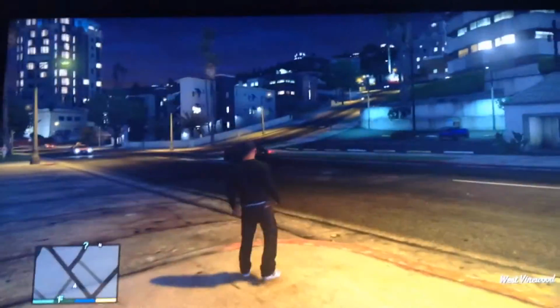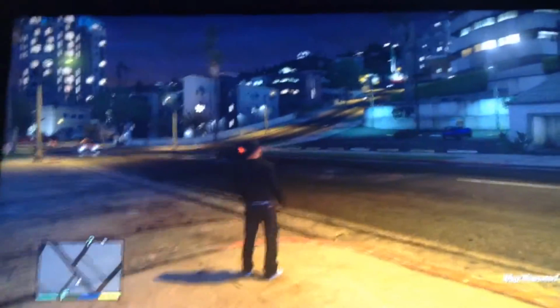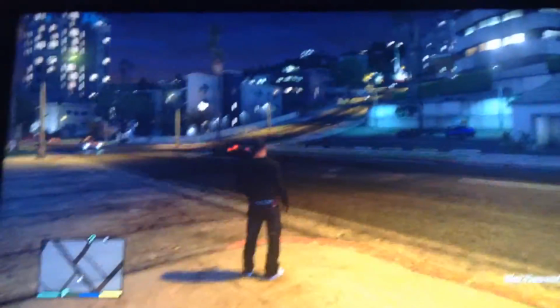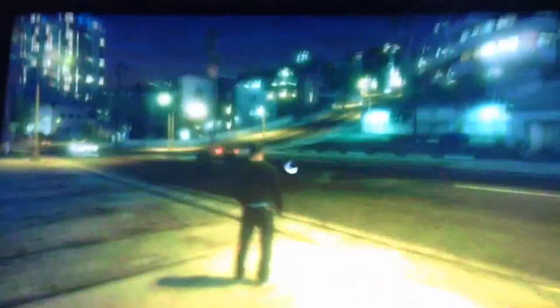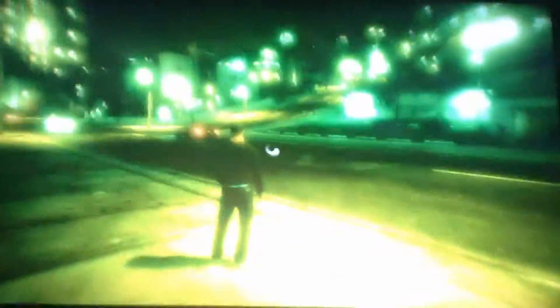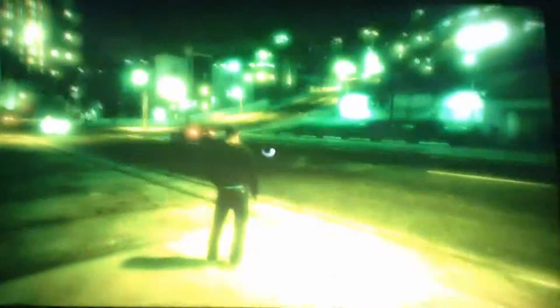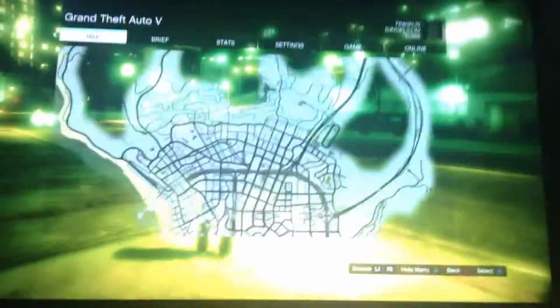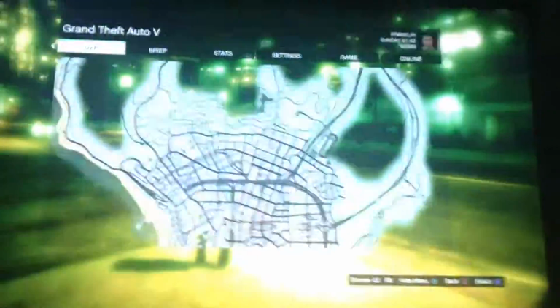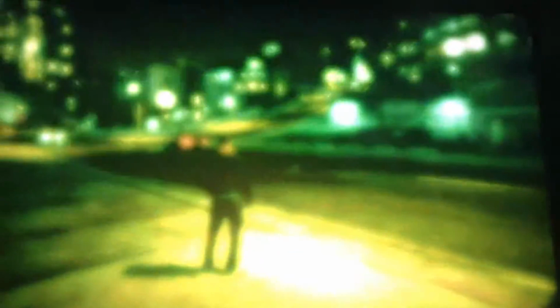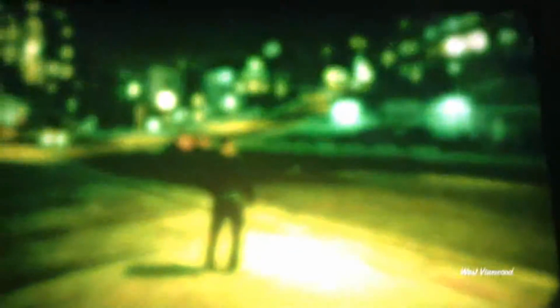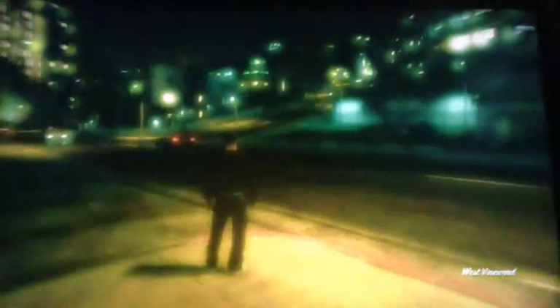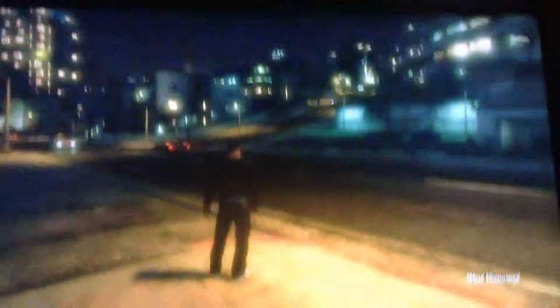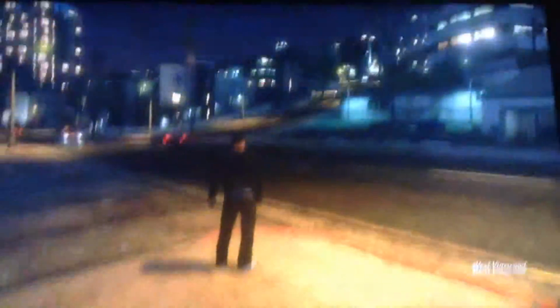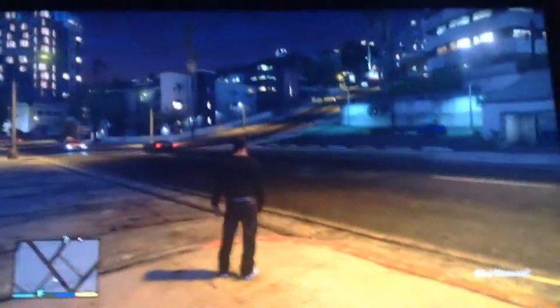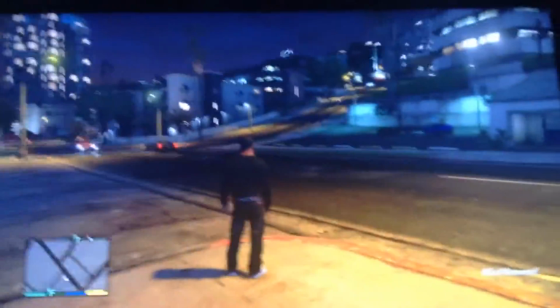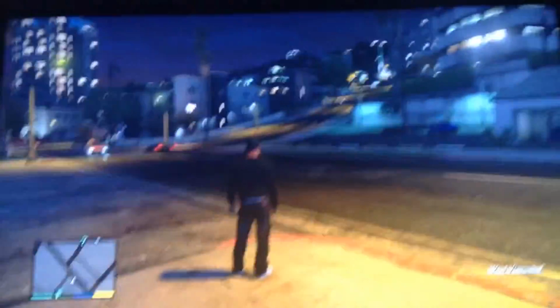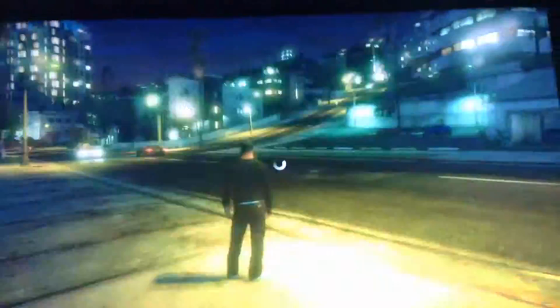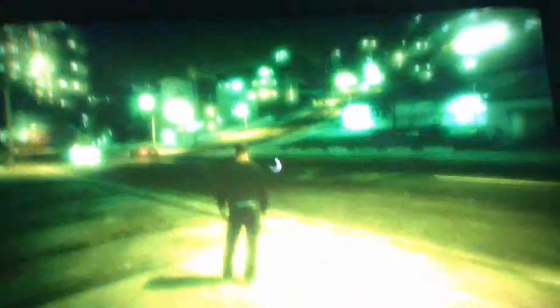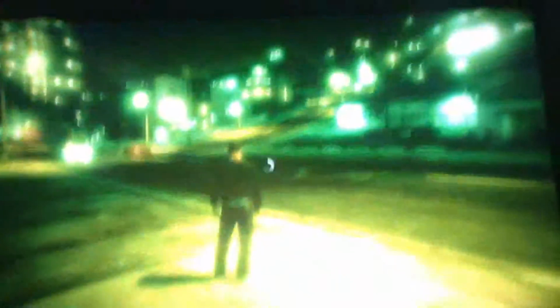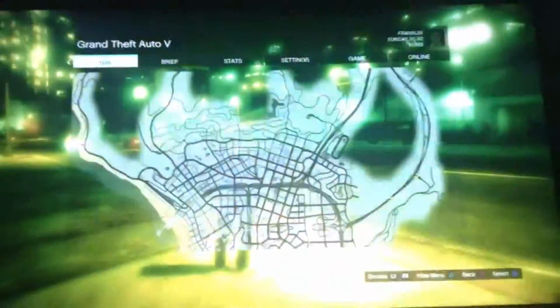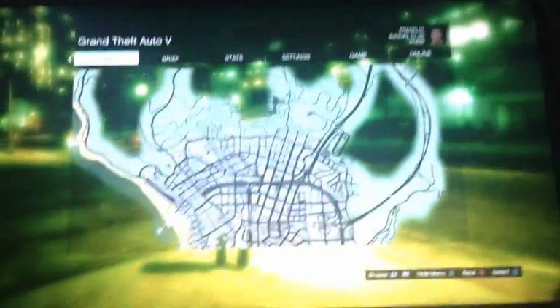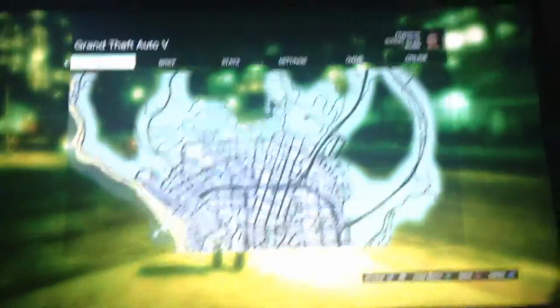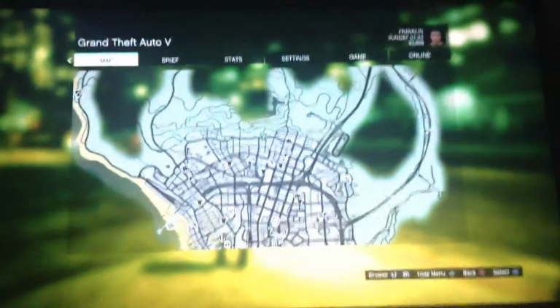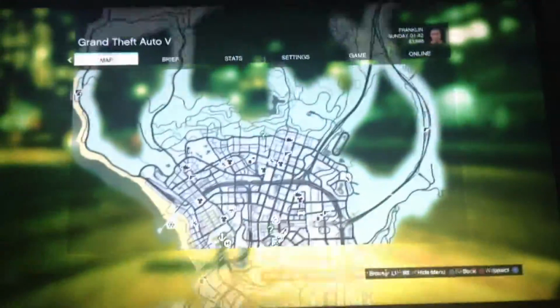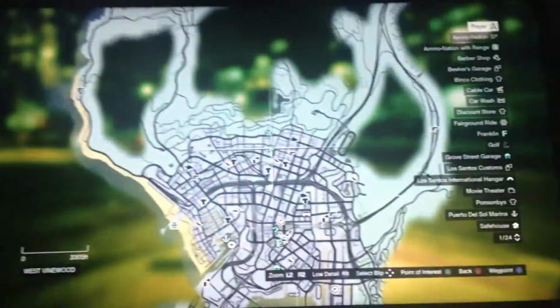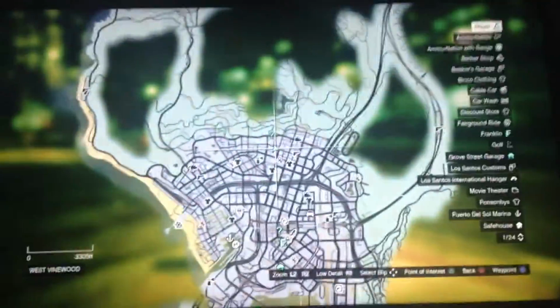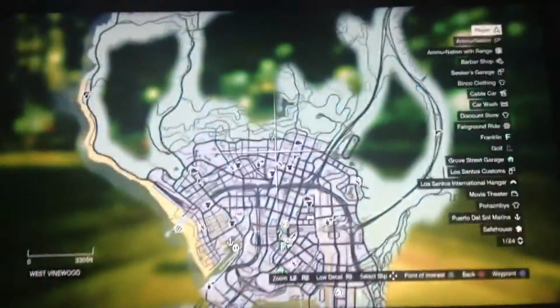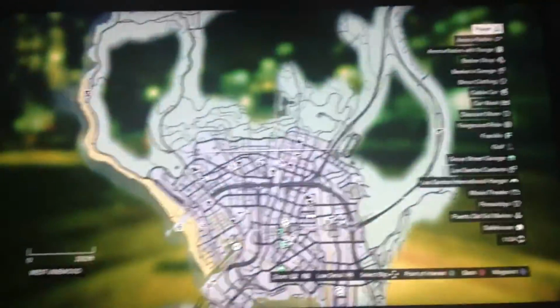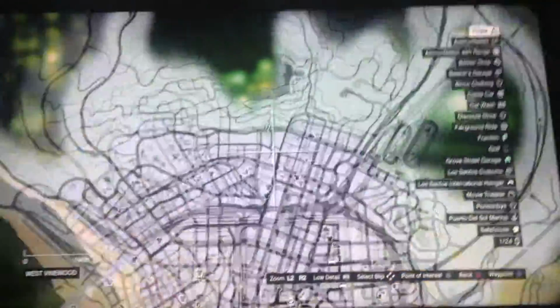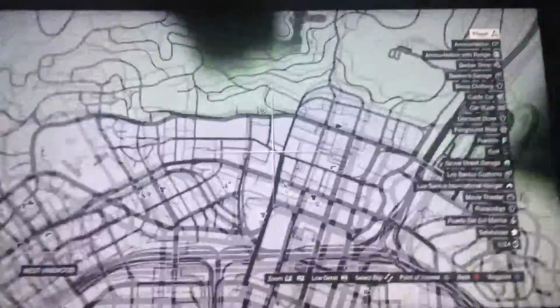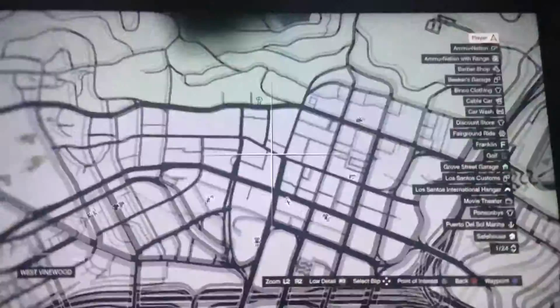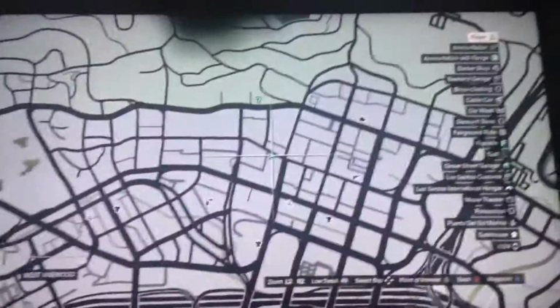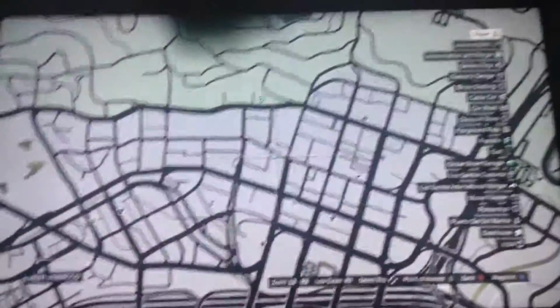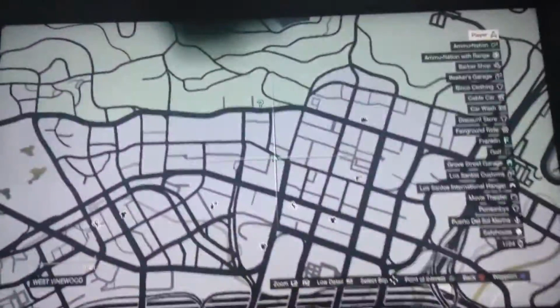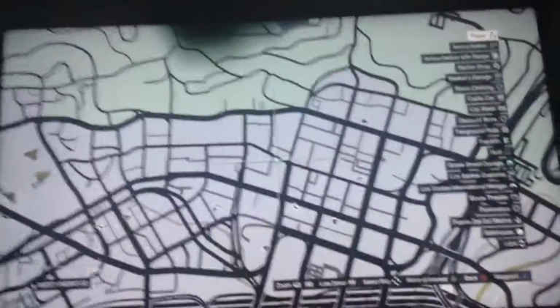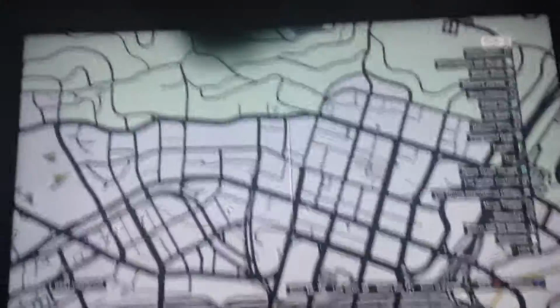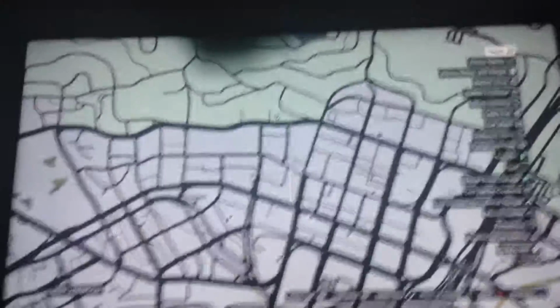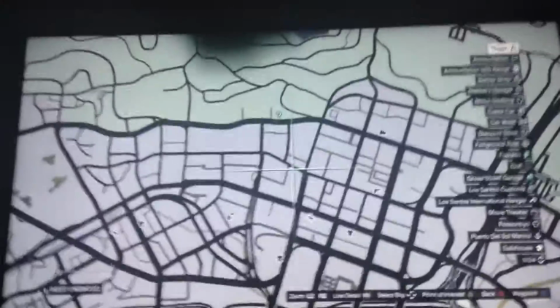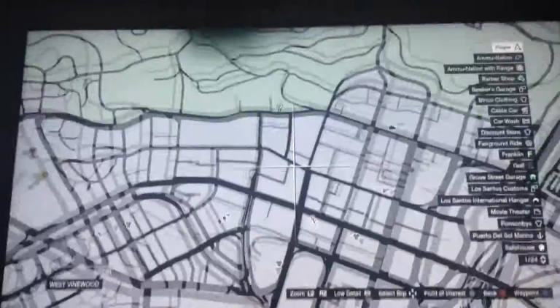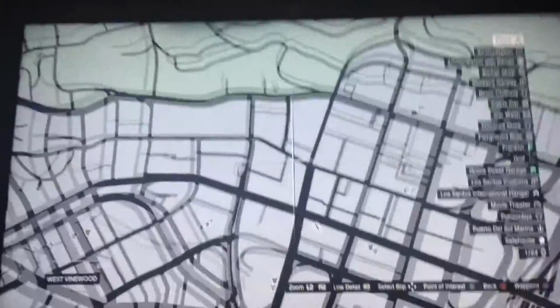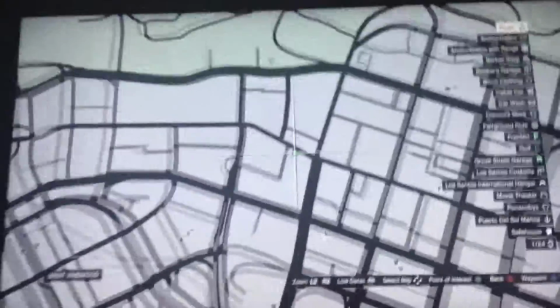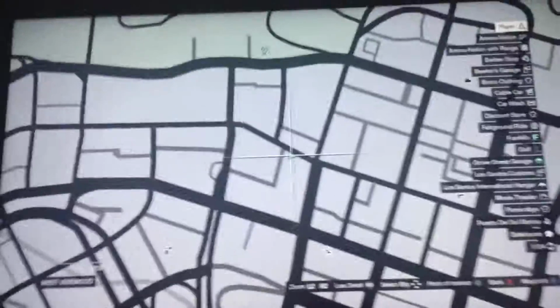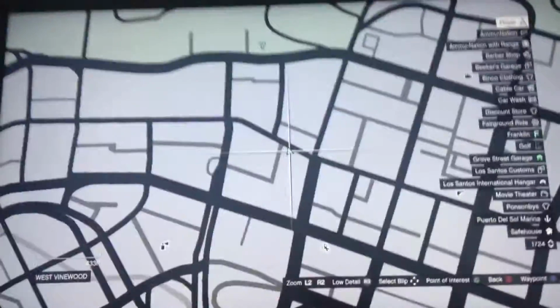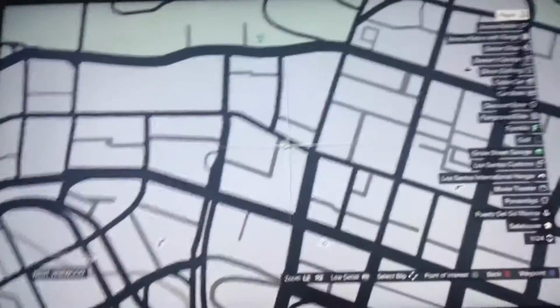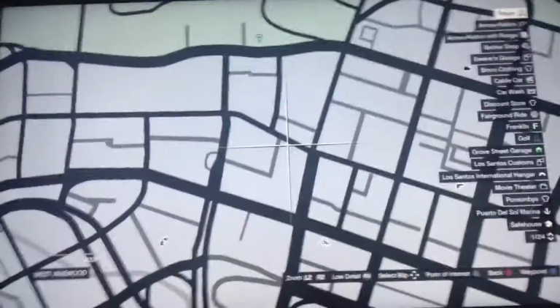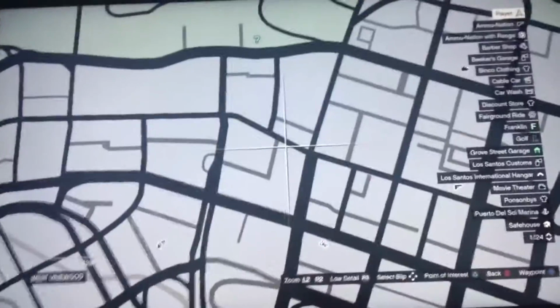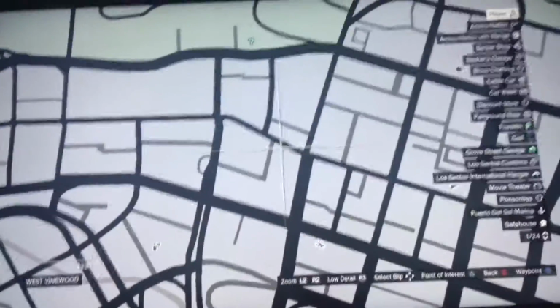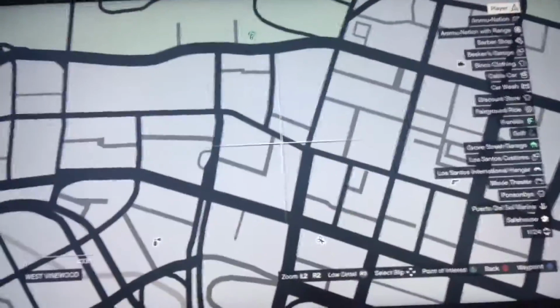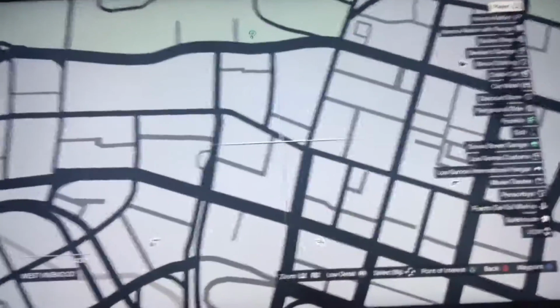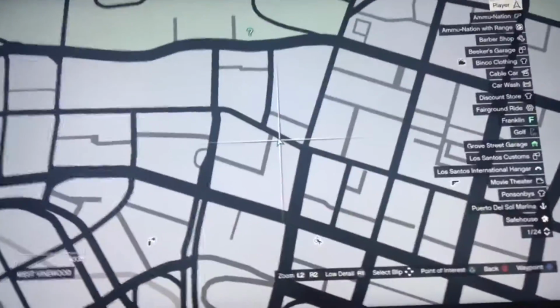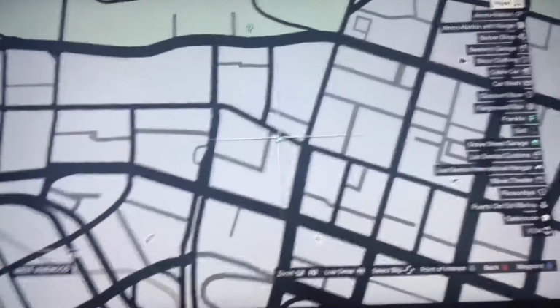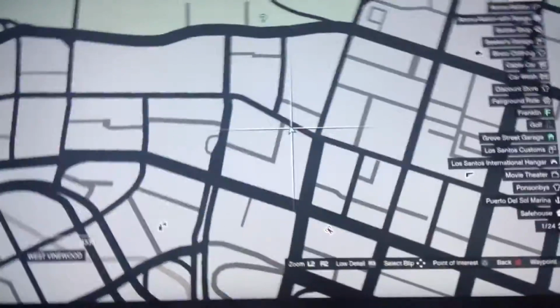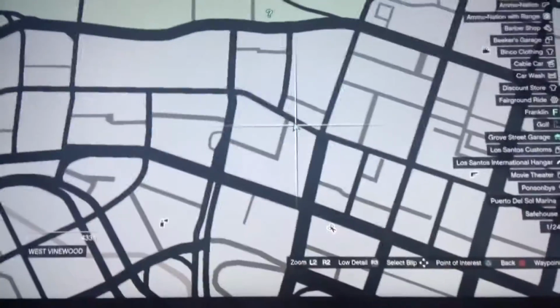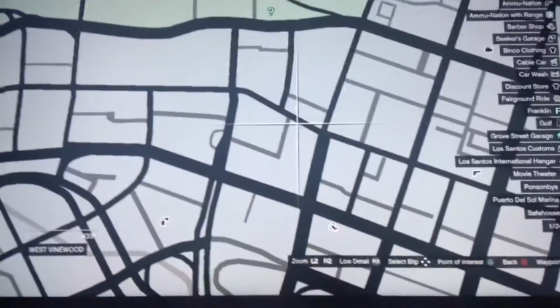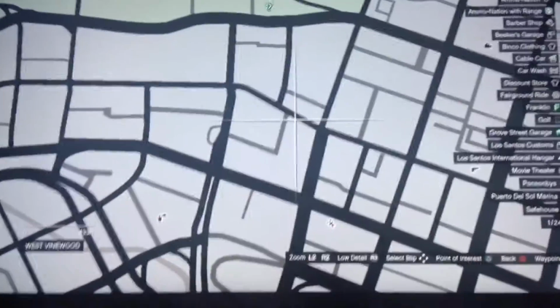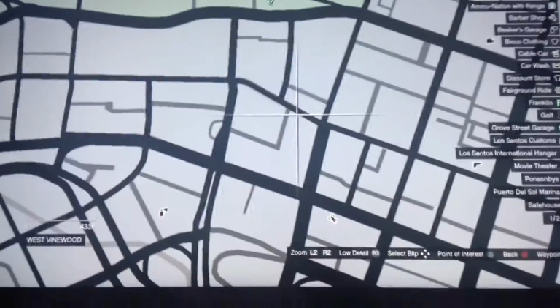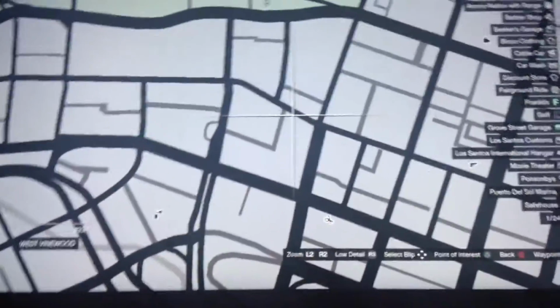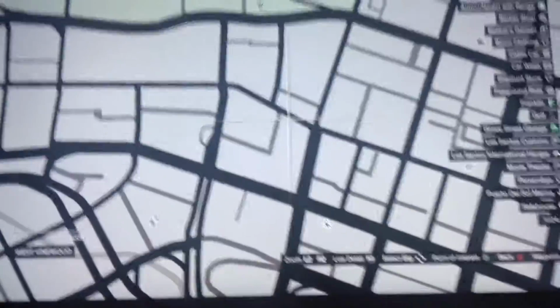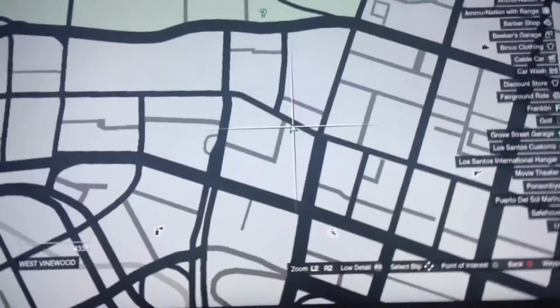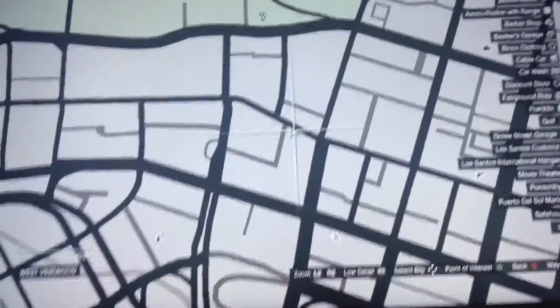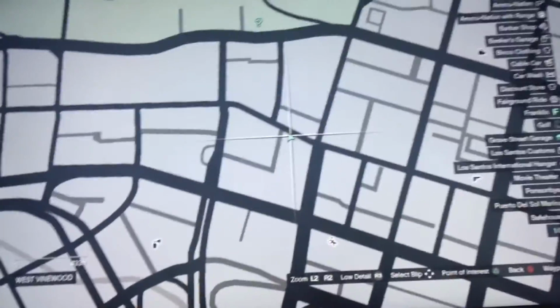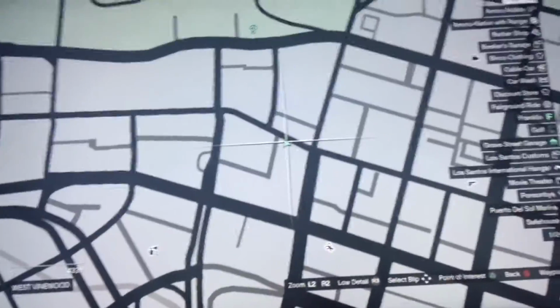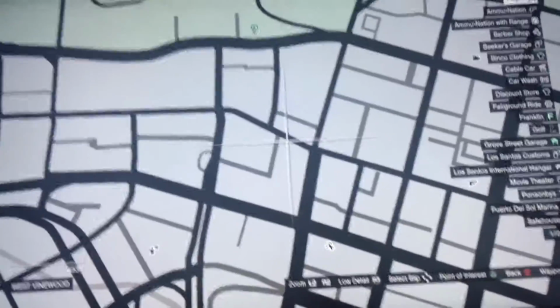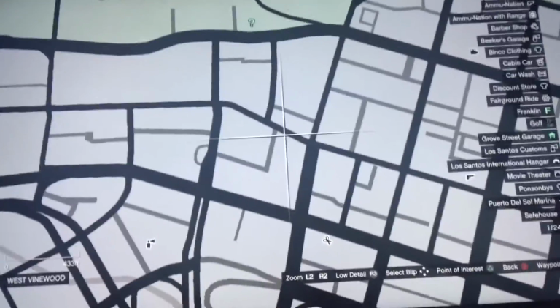What is up guys, this is Gaming at Inchi. This video I just found a GTA 5 glitch where it's like a wall breach, so you just jump into something and you'll just go into it.